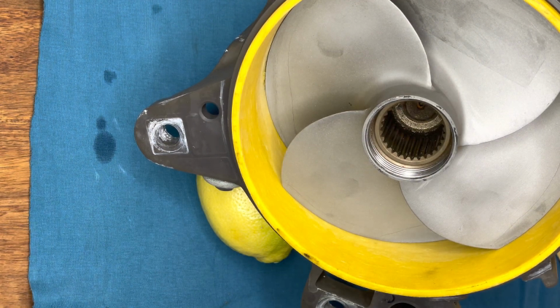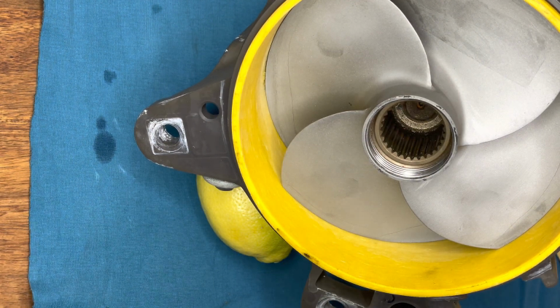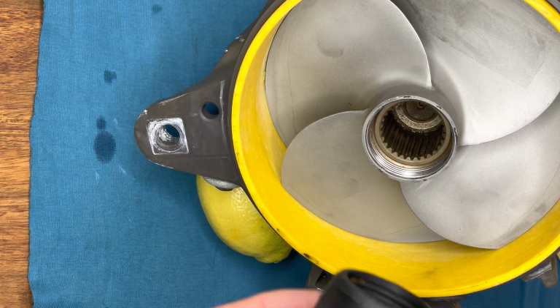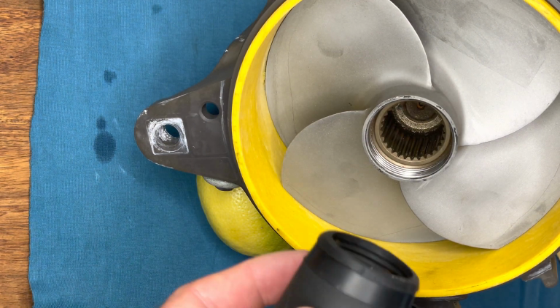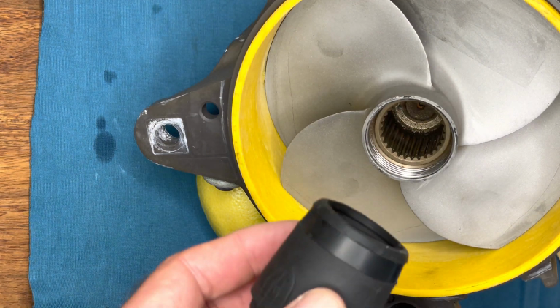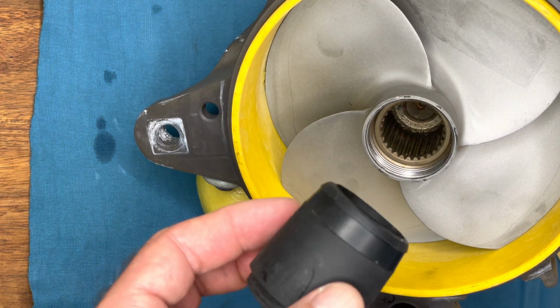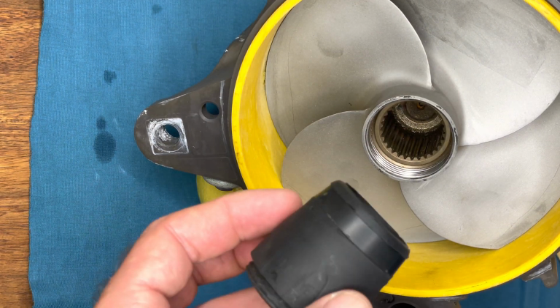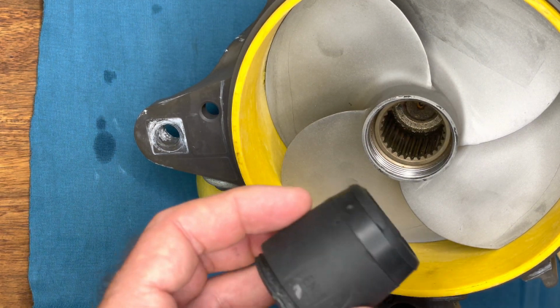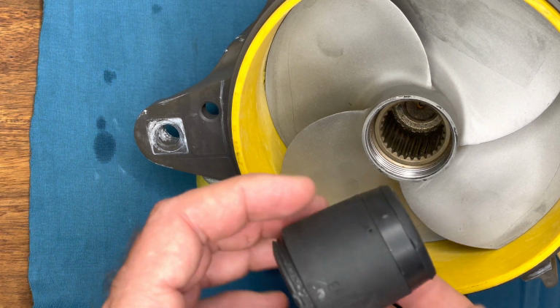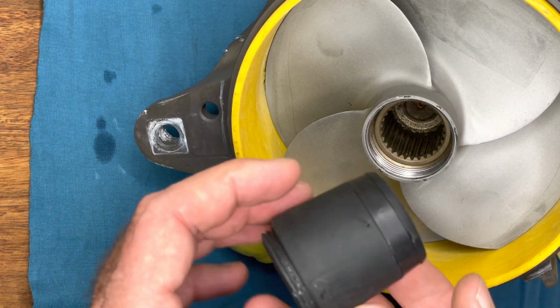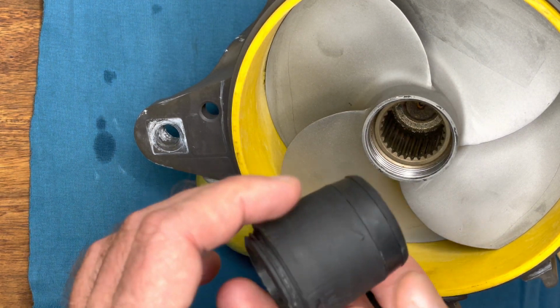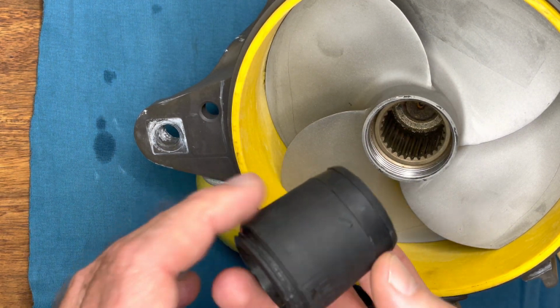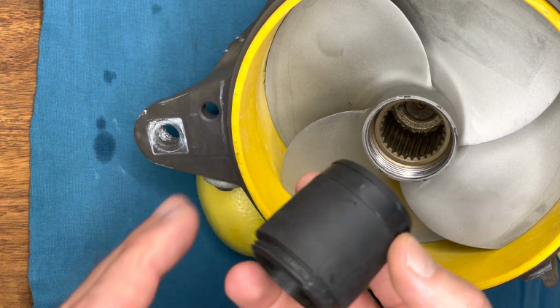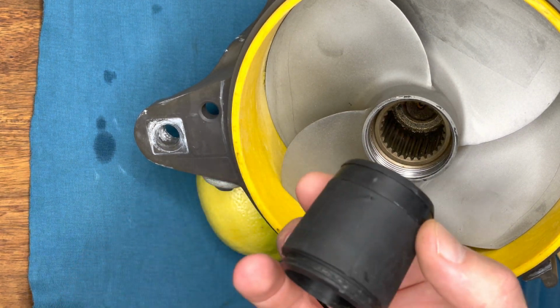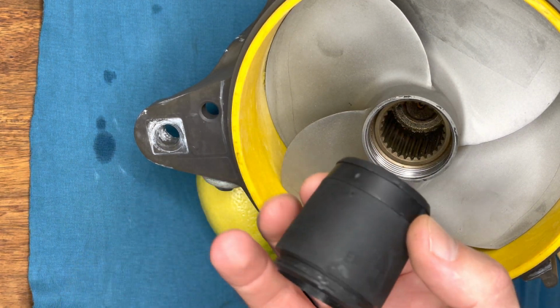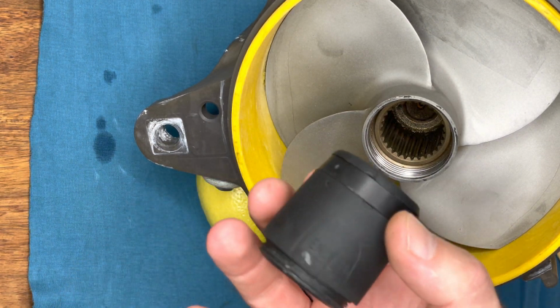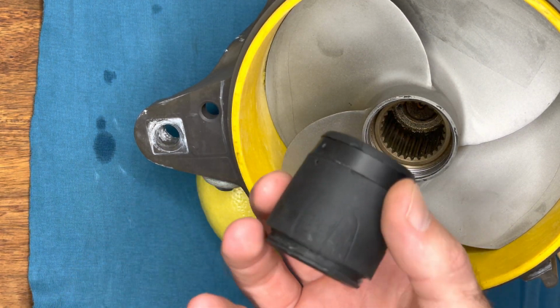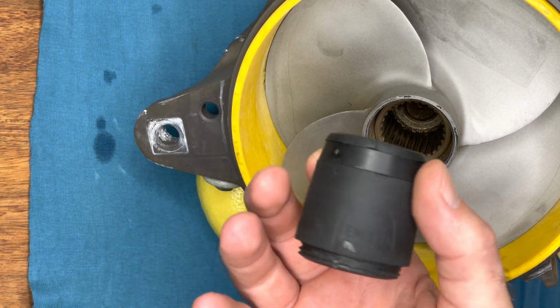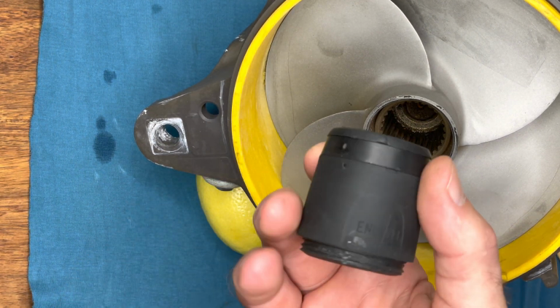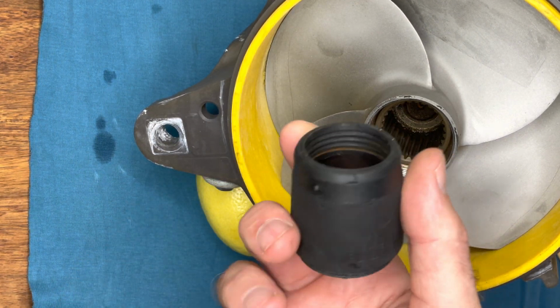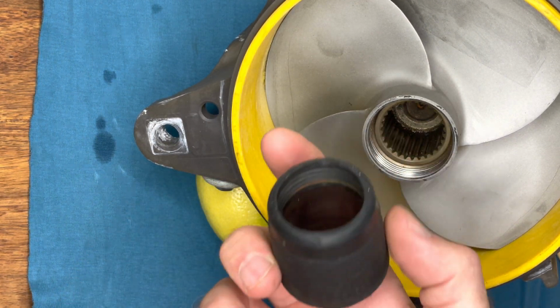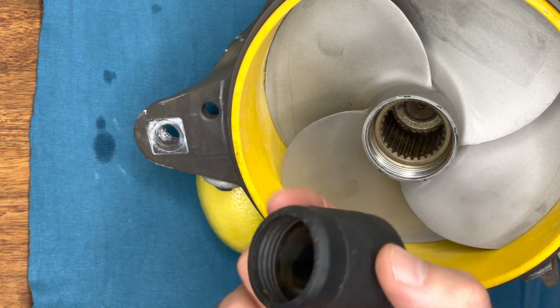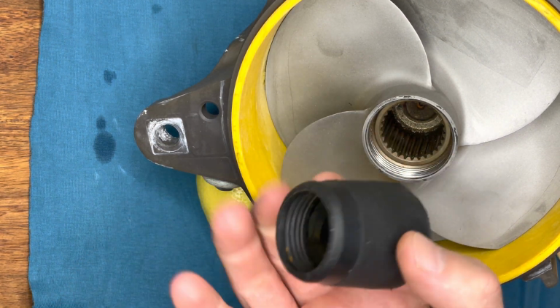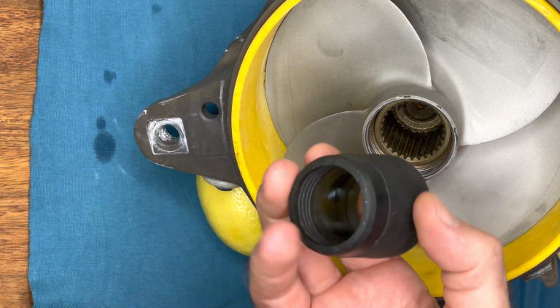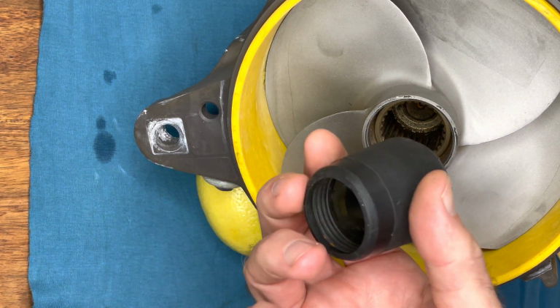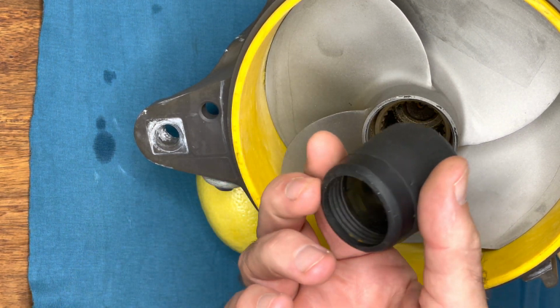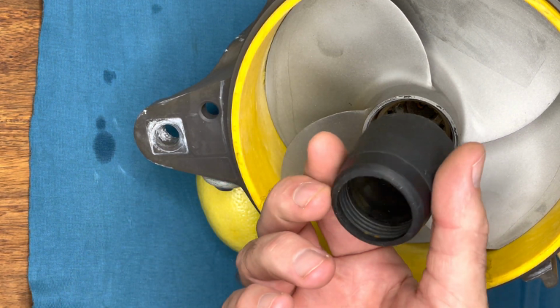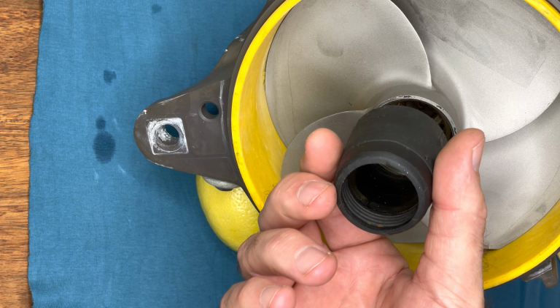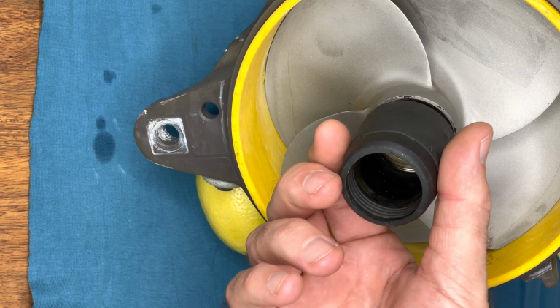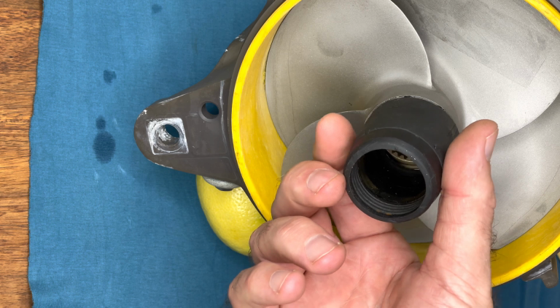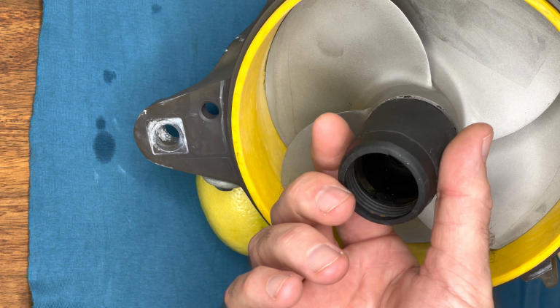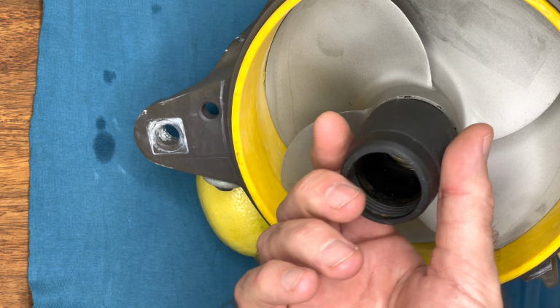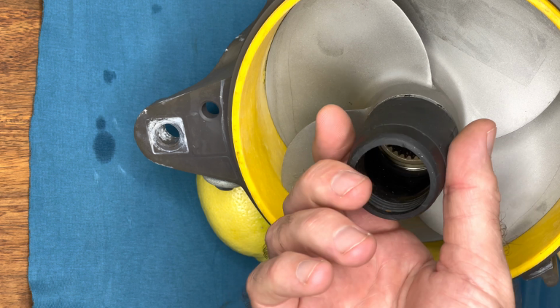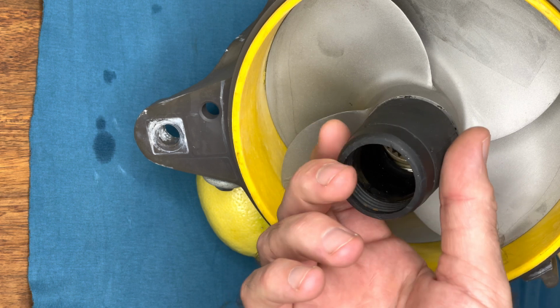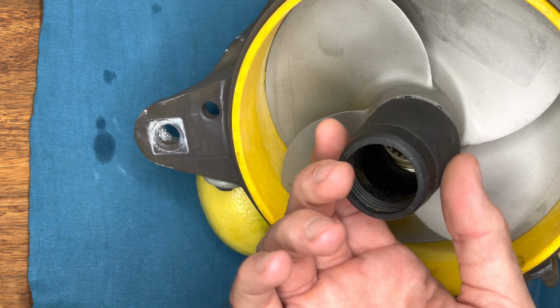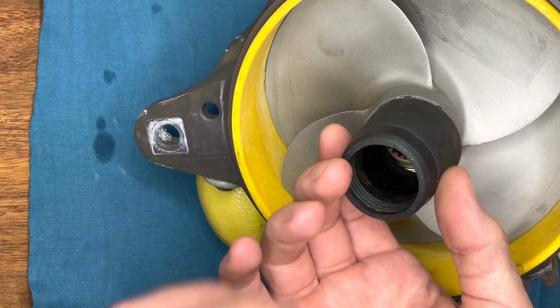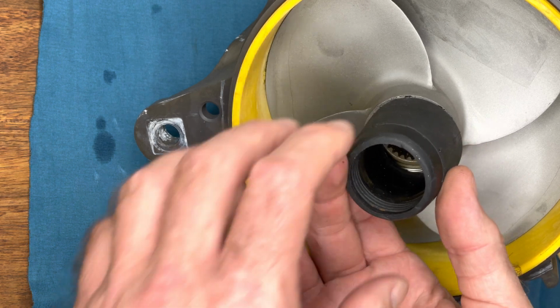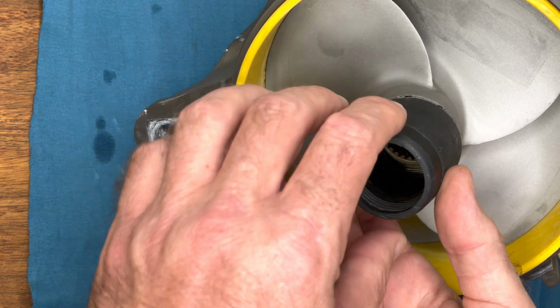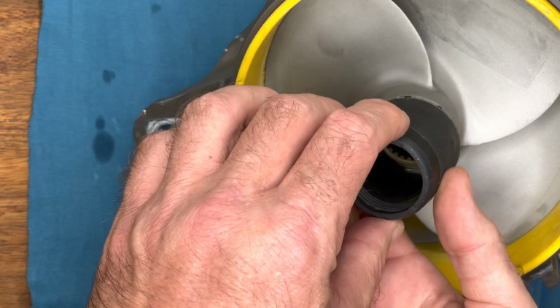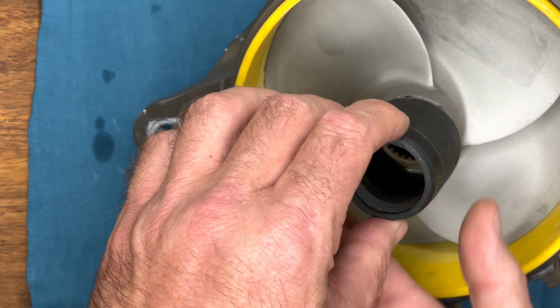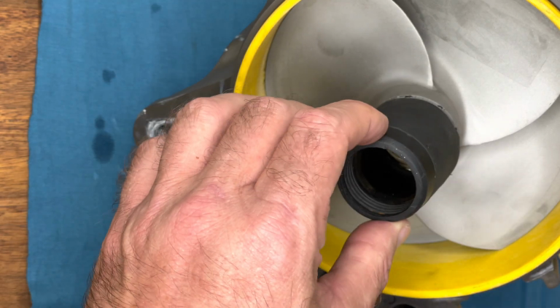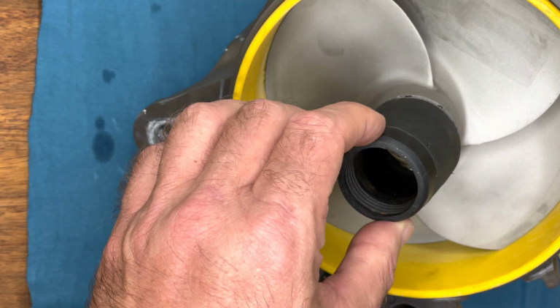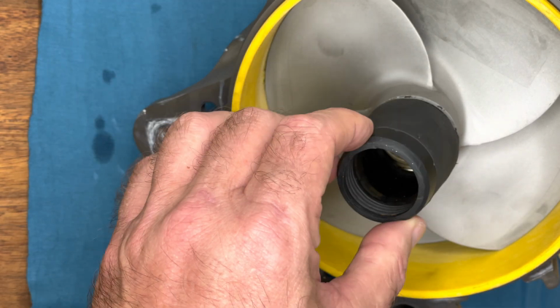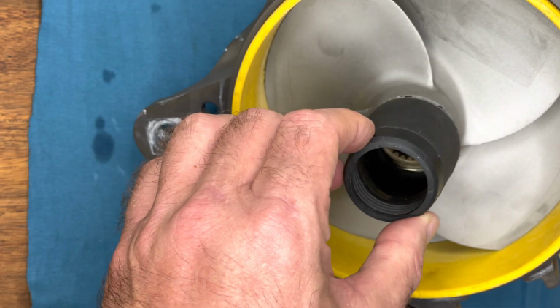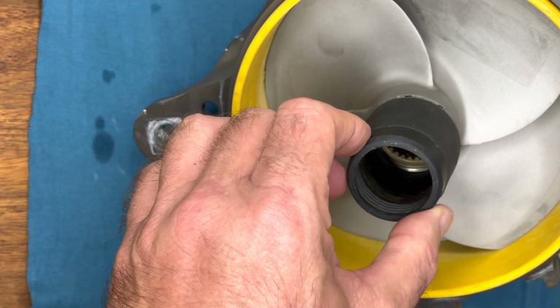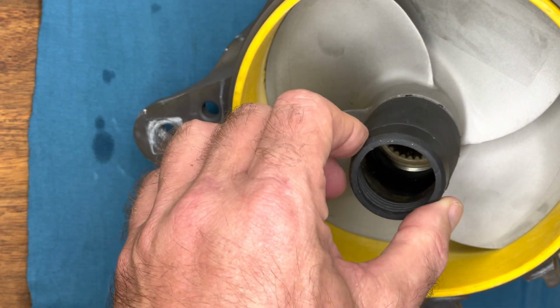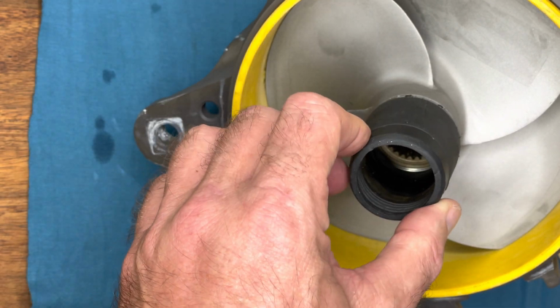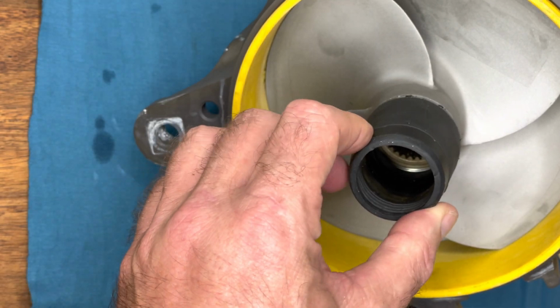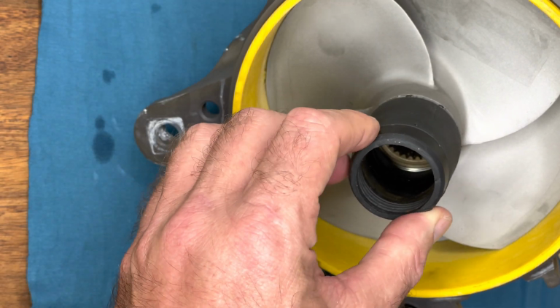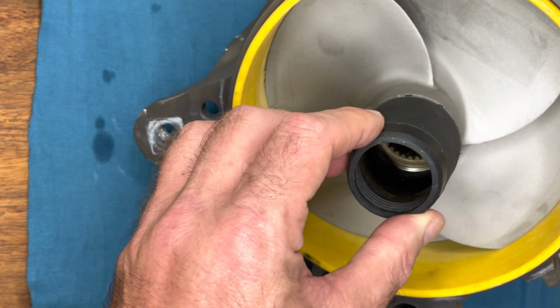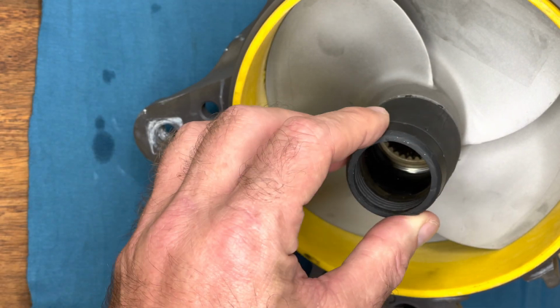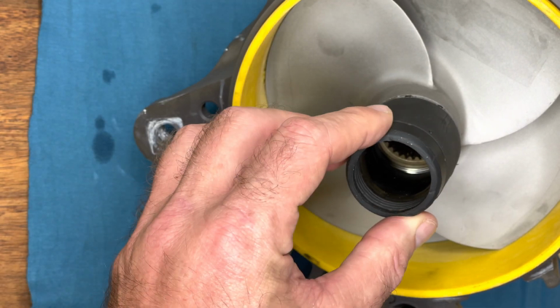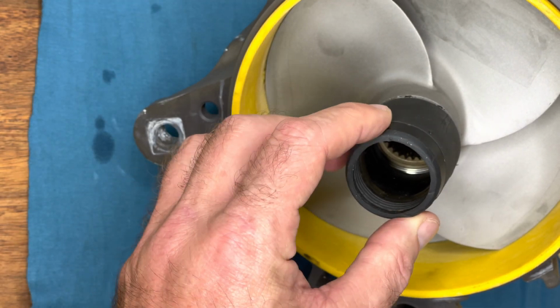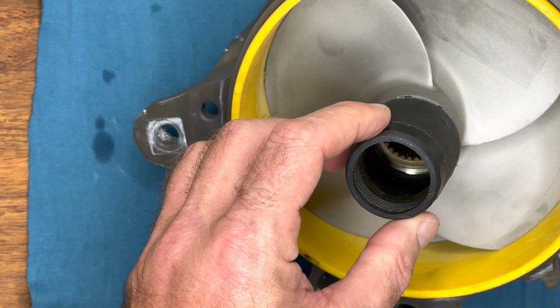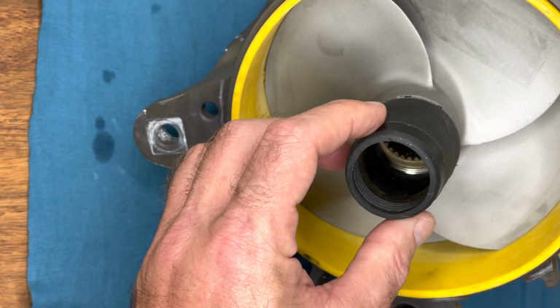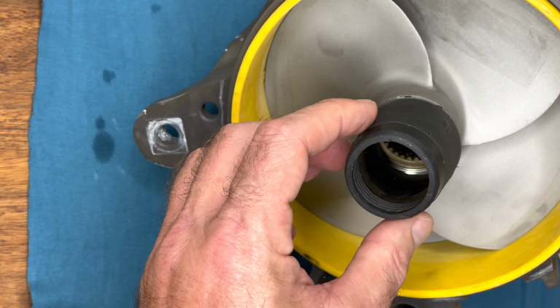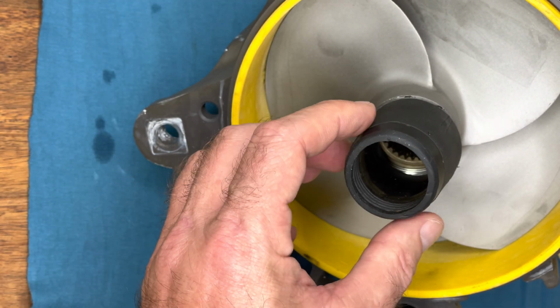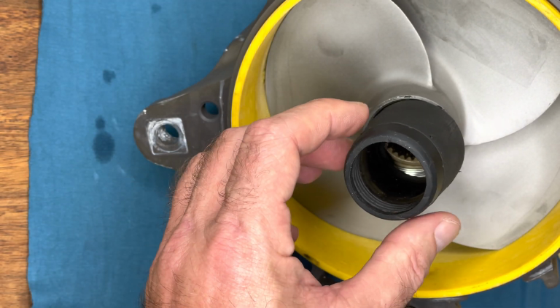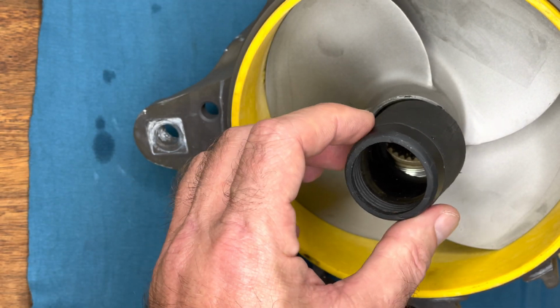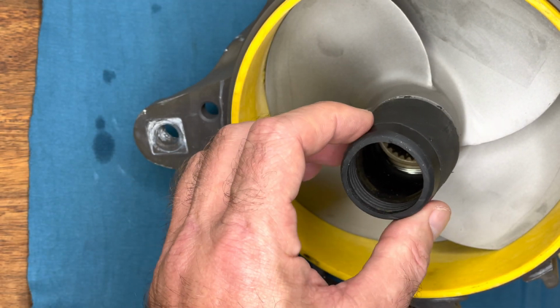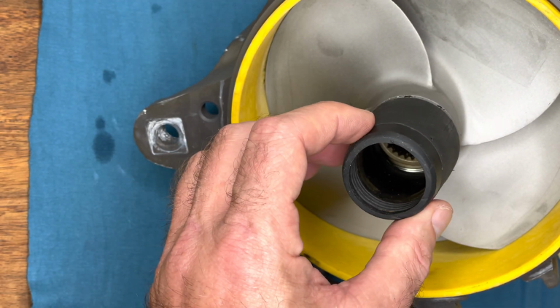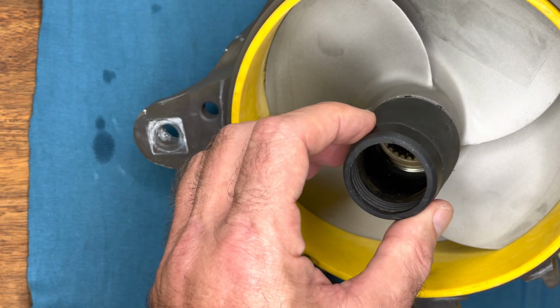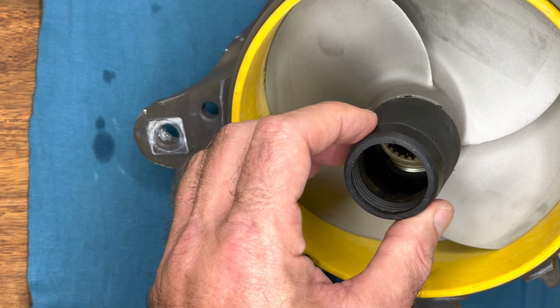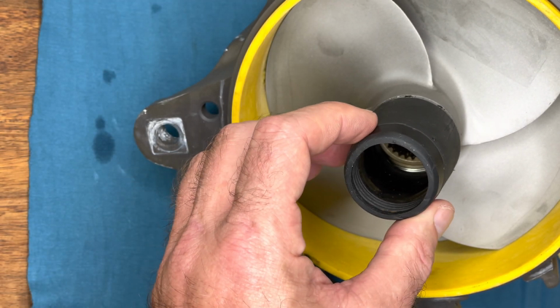Just to be correct, this is what we removed from this drive shaft that was spun off — it's called the impeller cone.